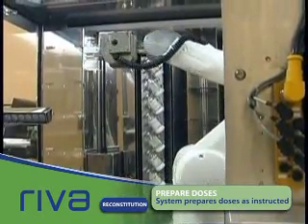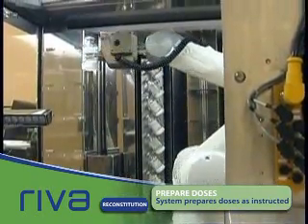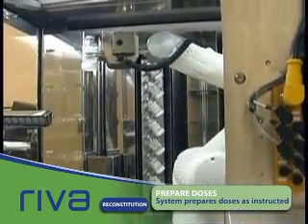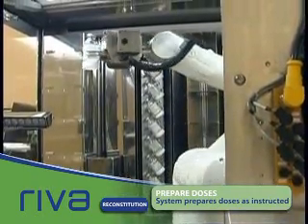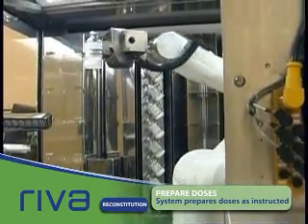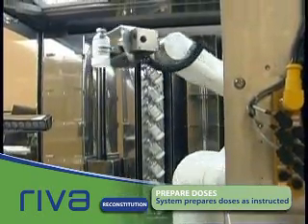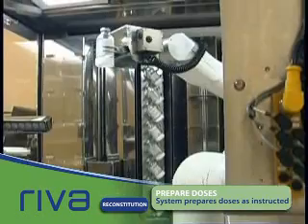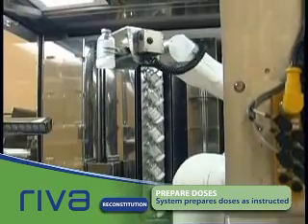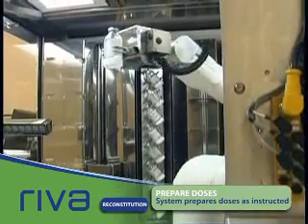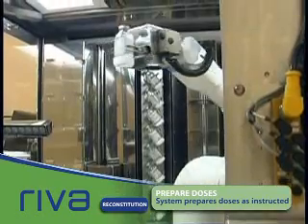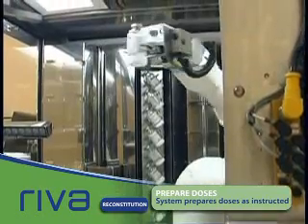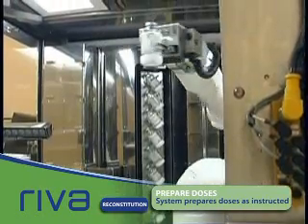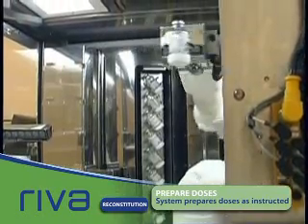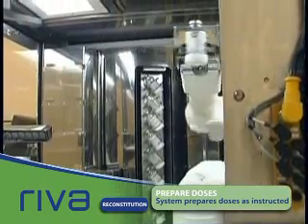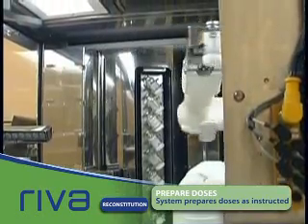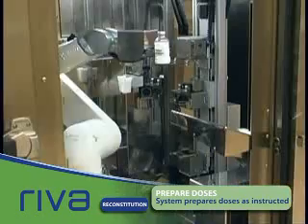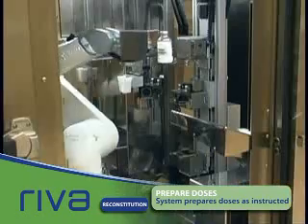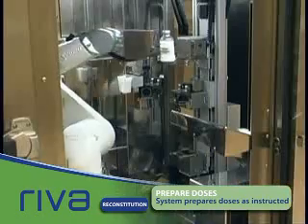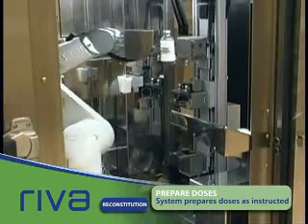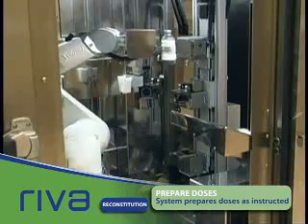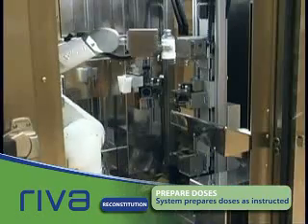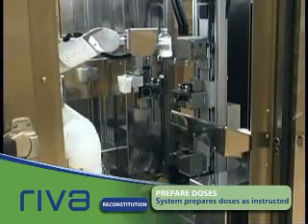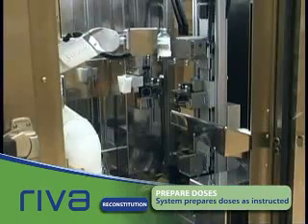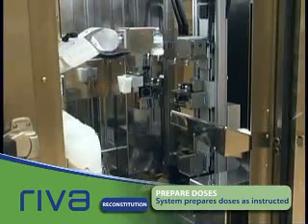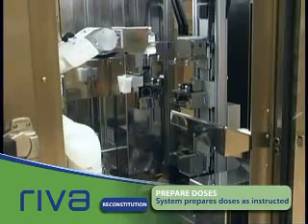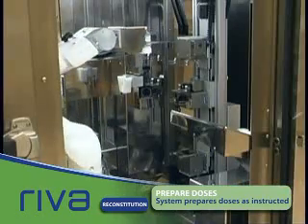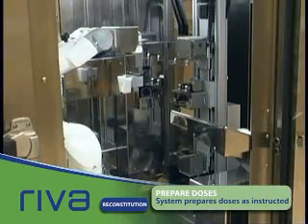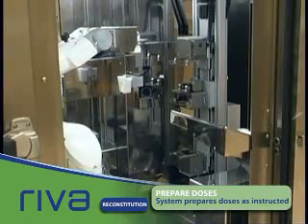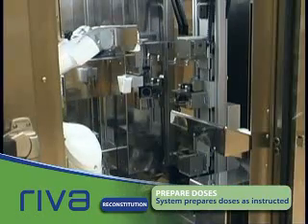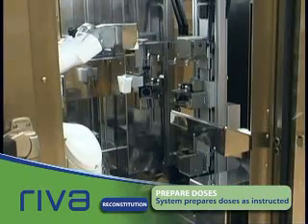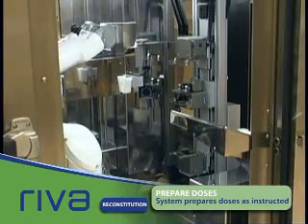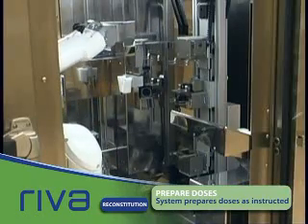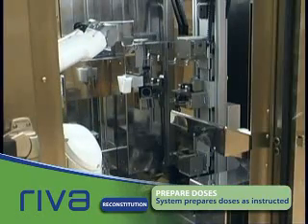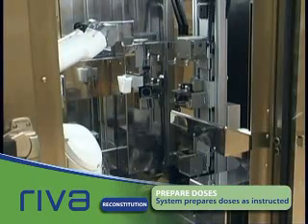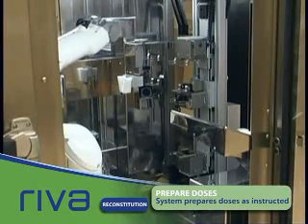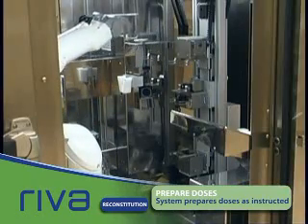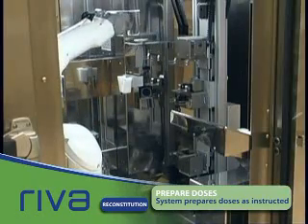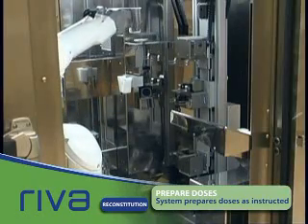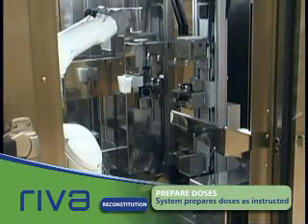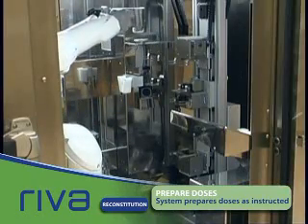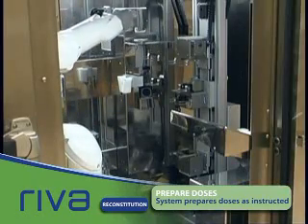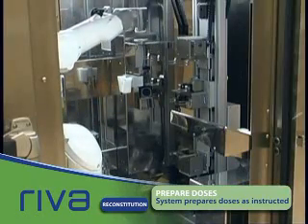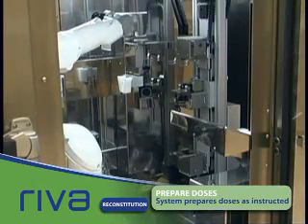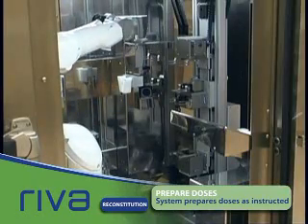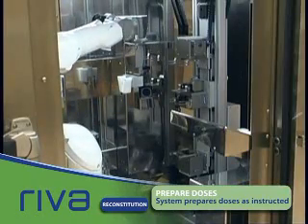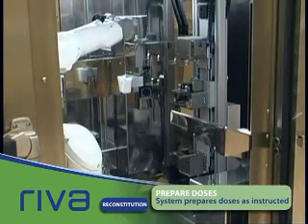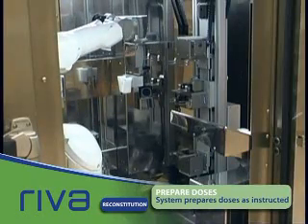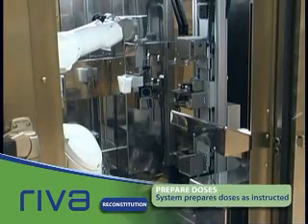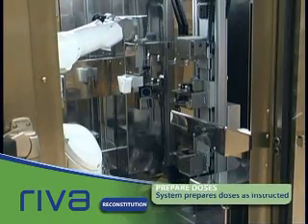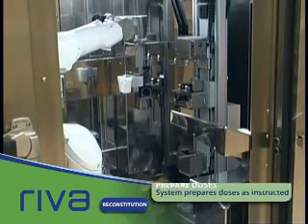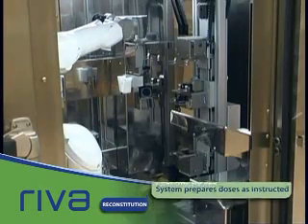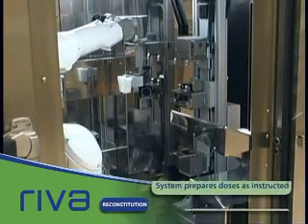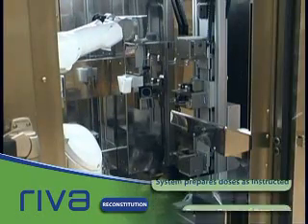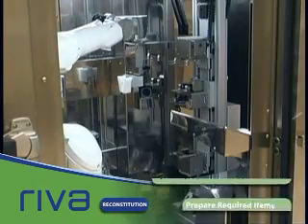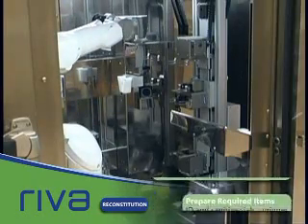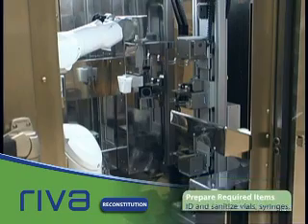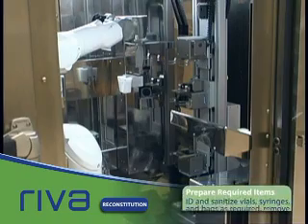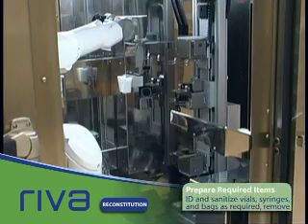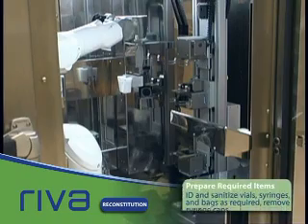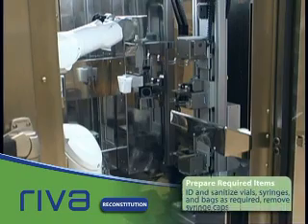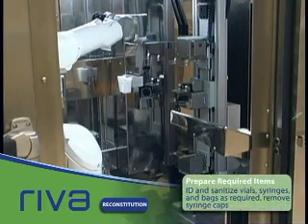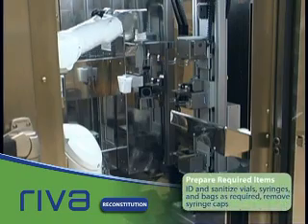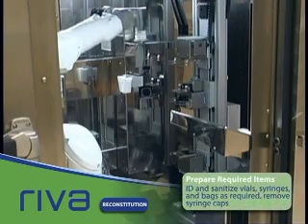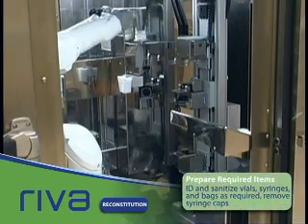Here, an order requiring a reconstituted vial is received. Reva determines there are none, so a reconstitution step is initiated.